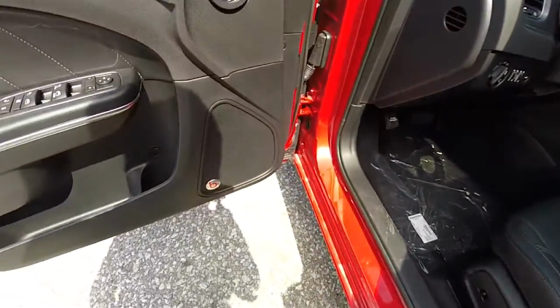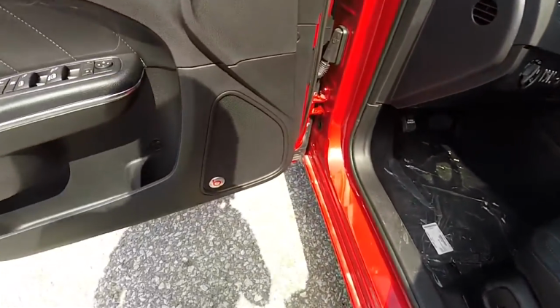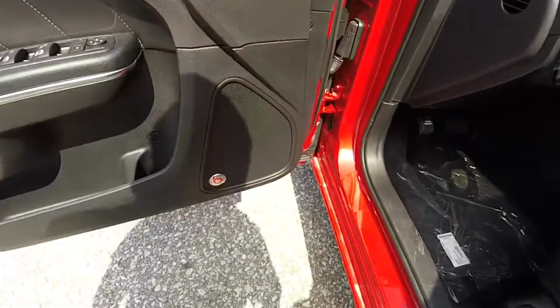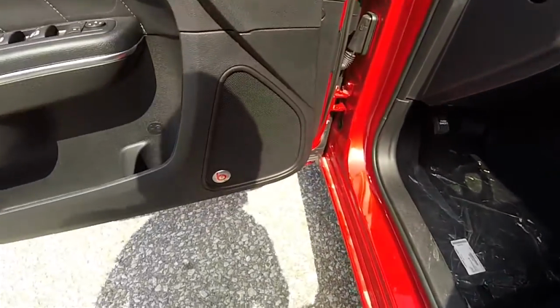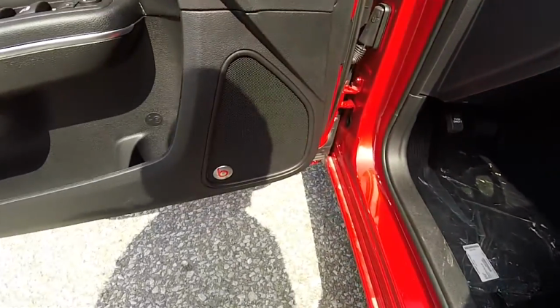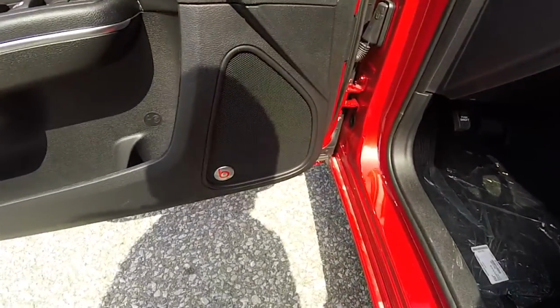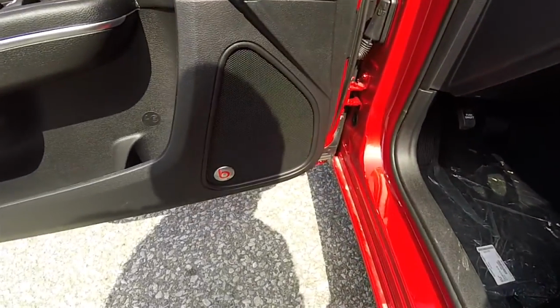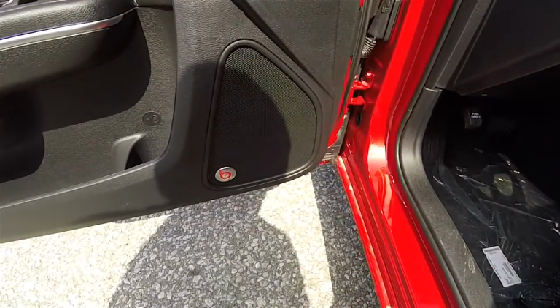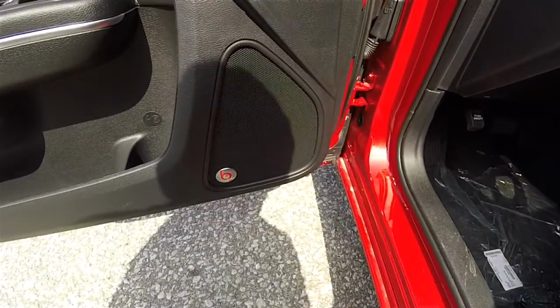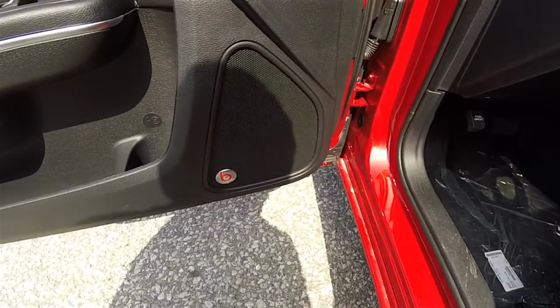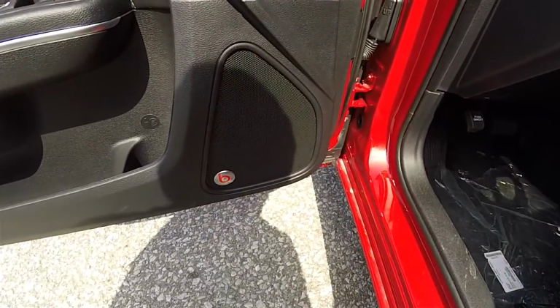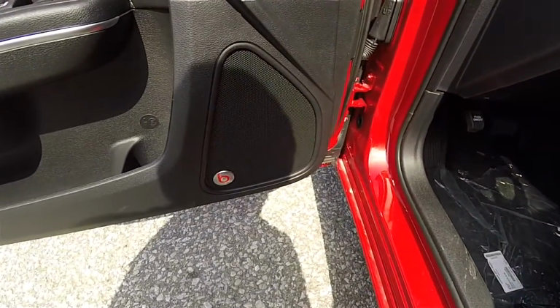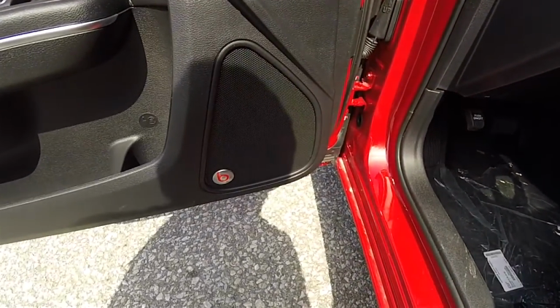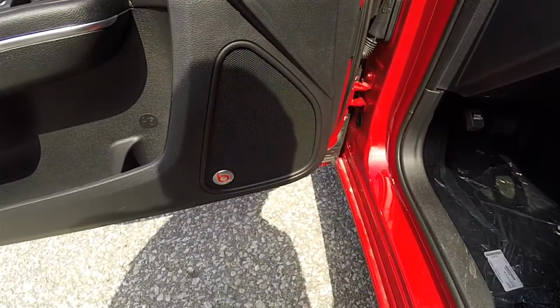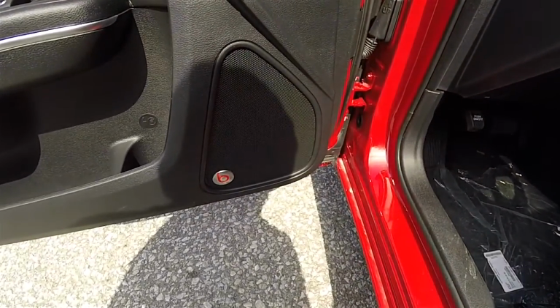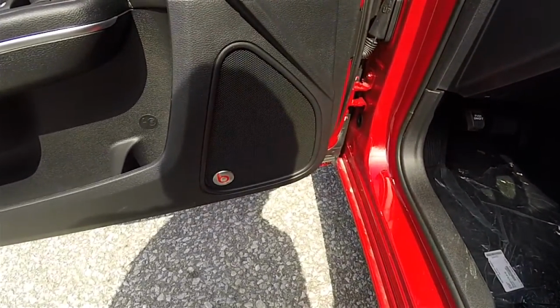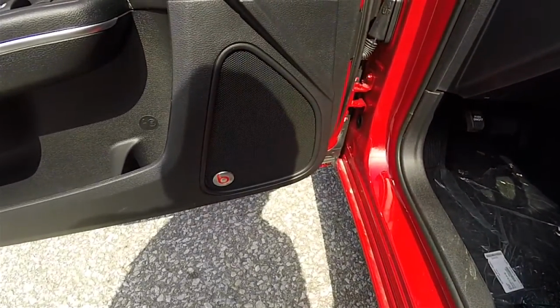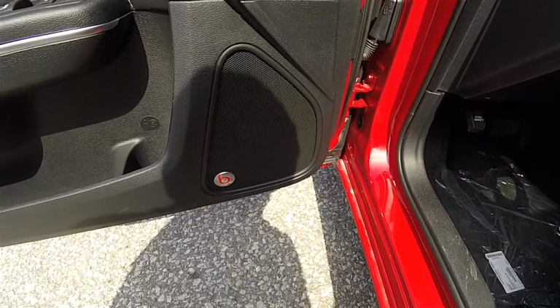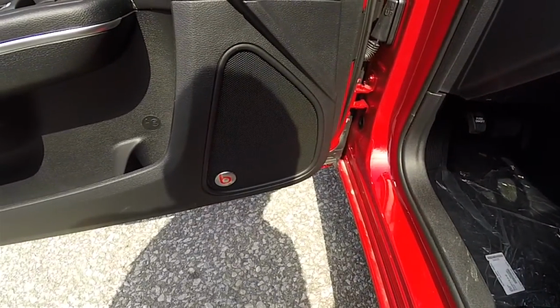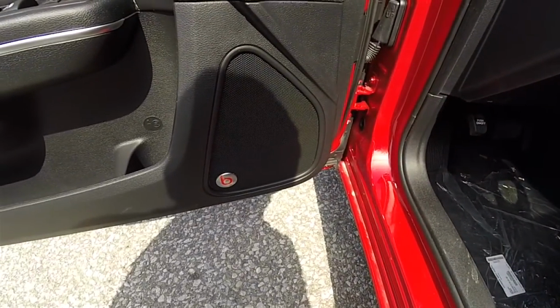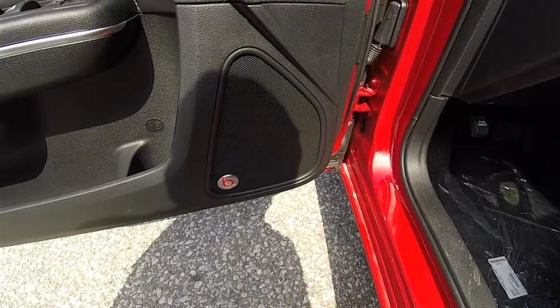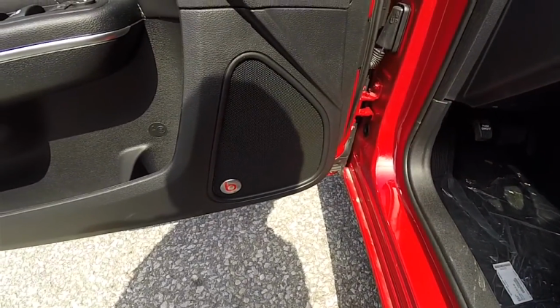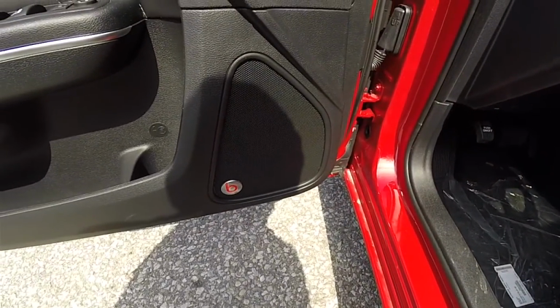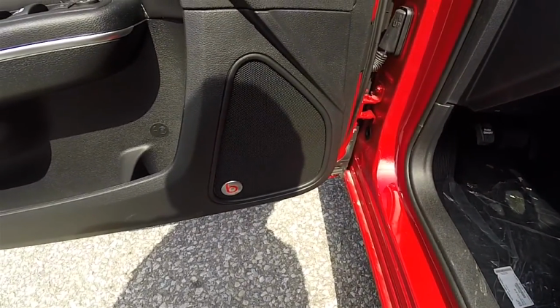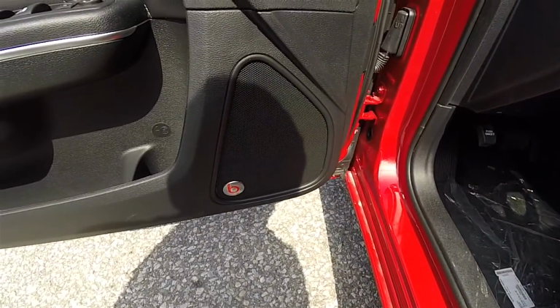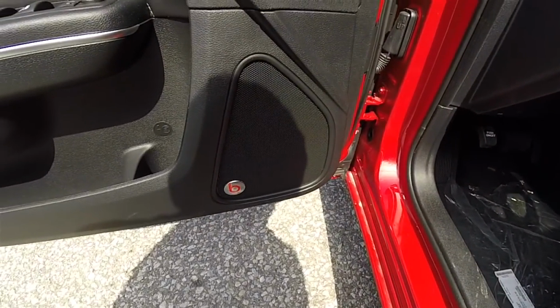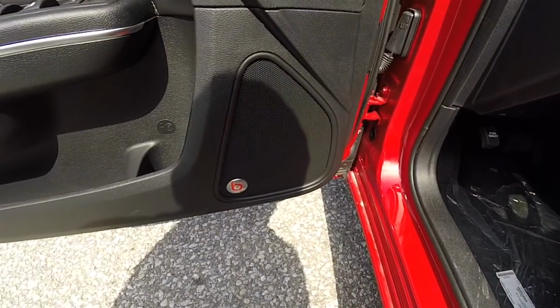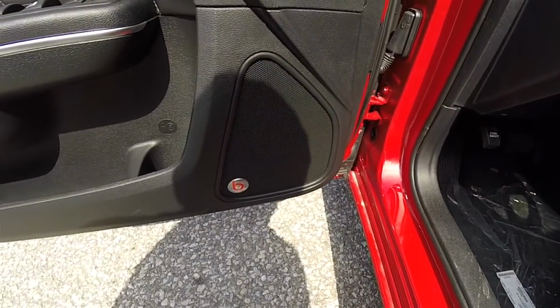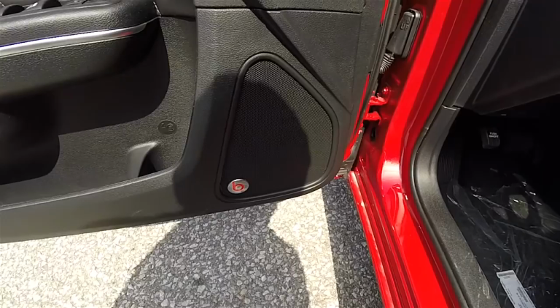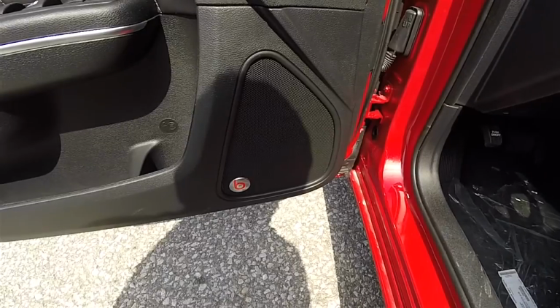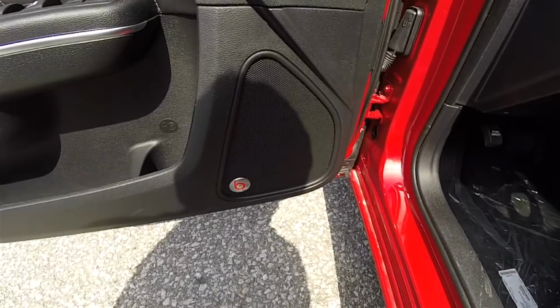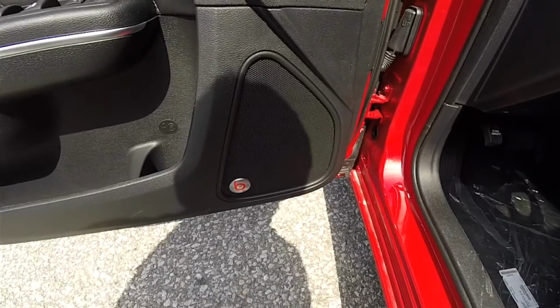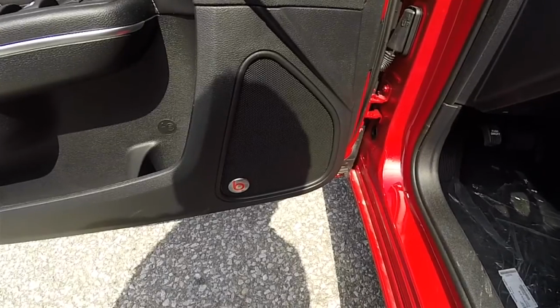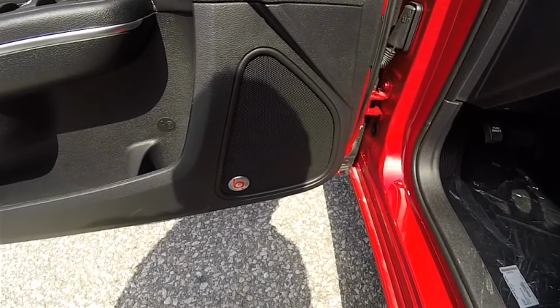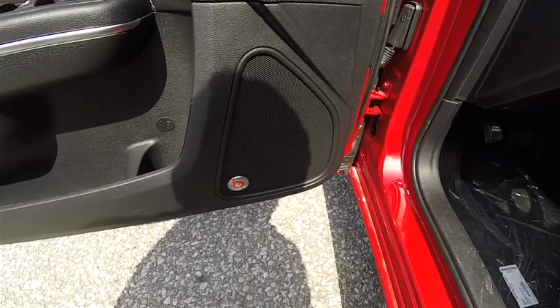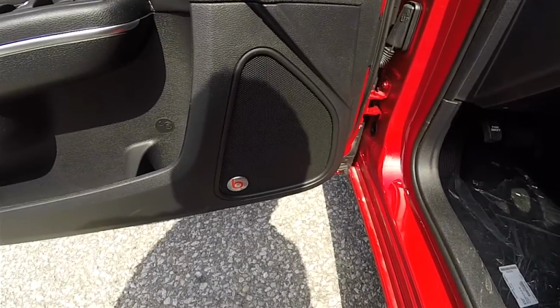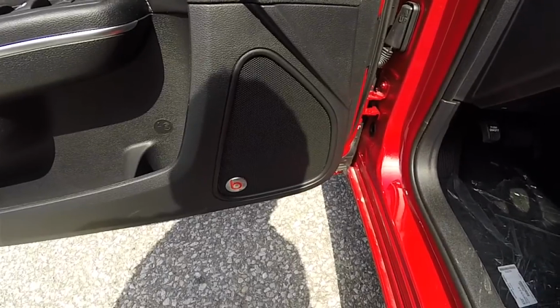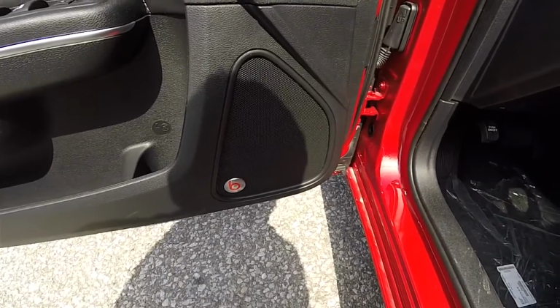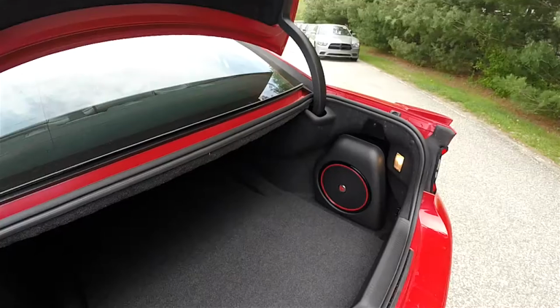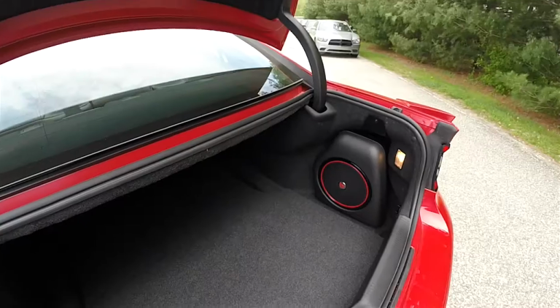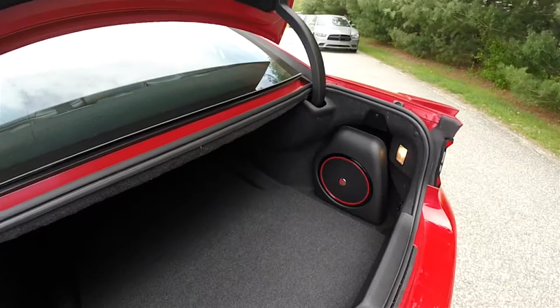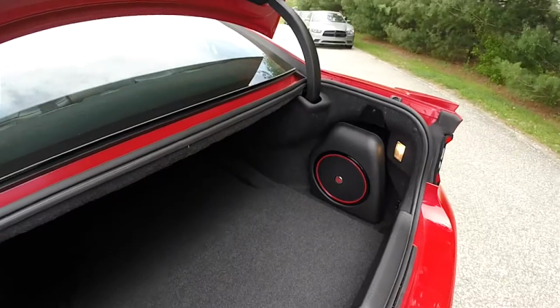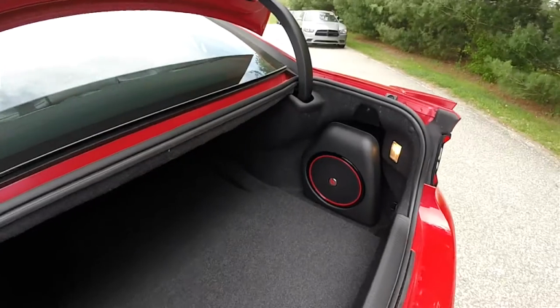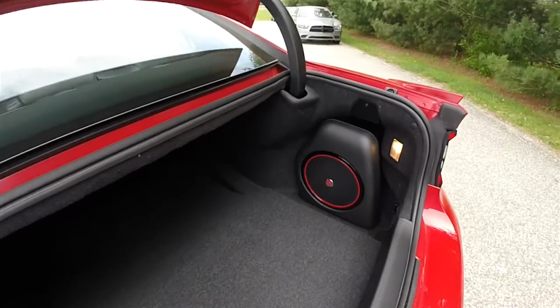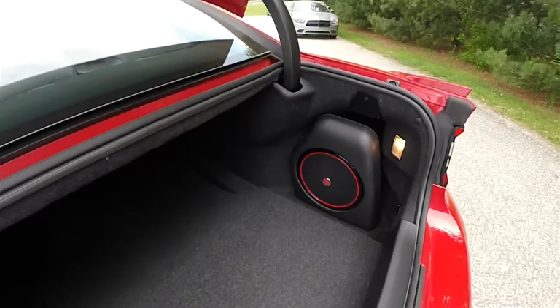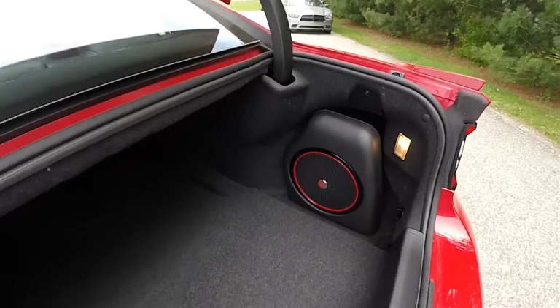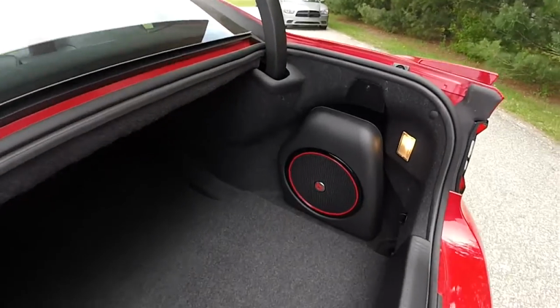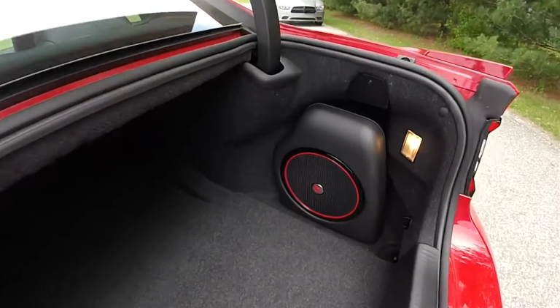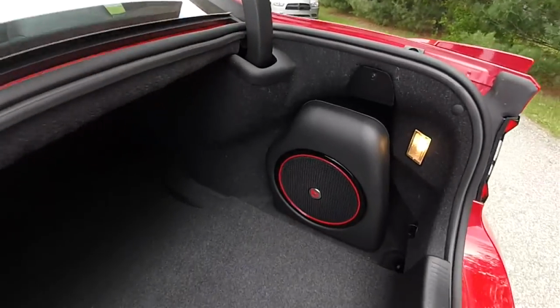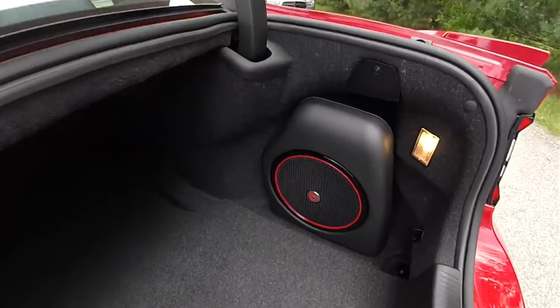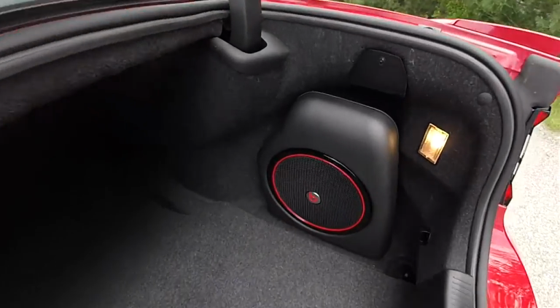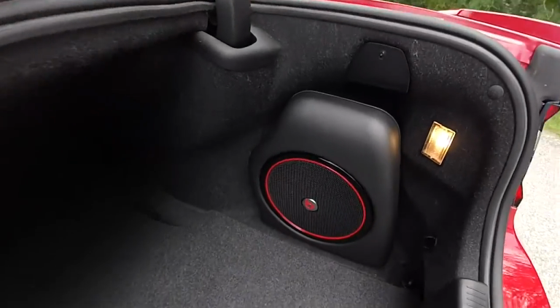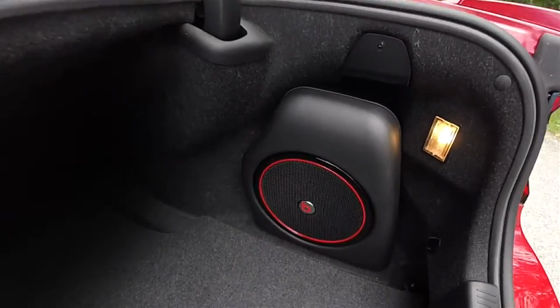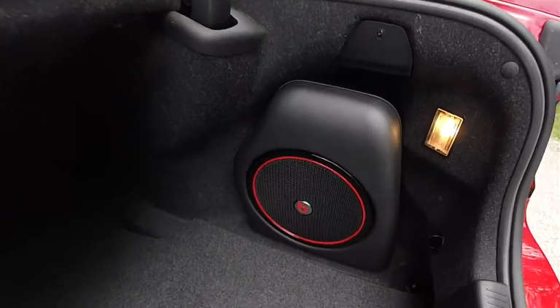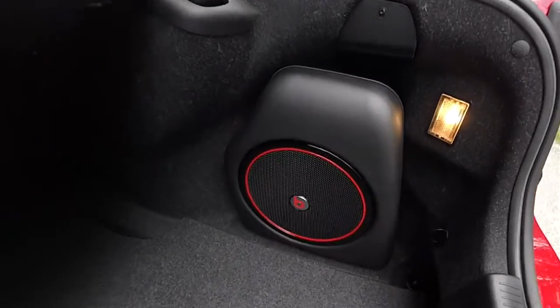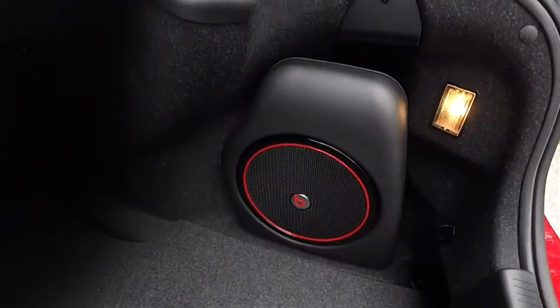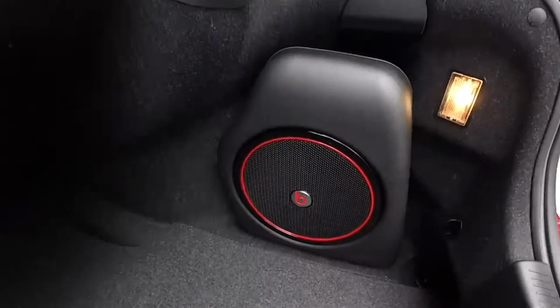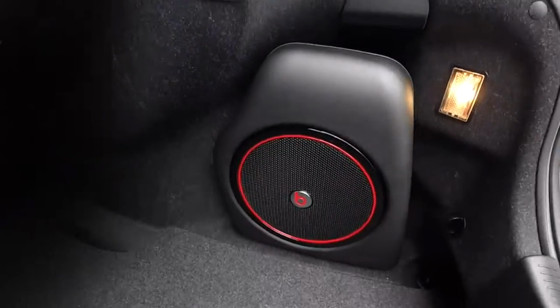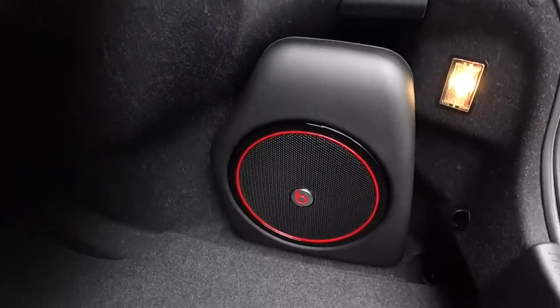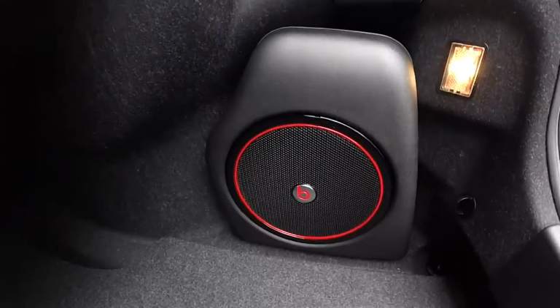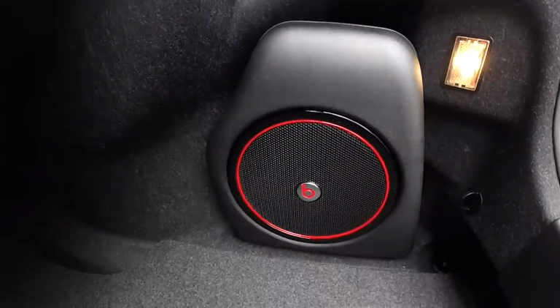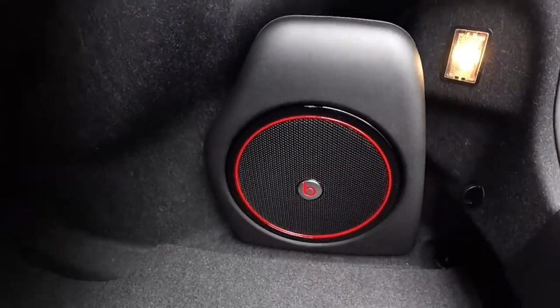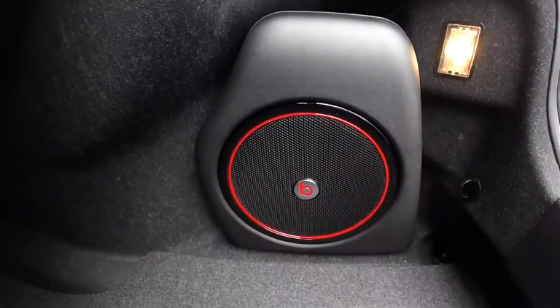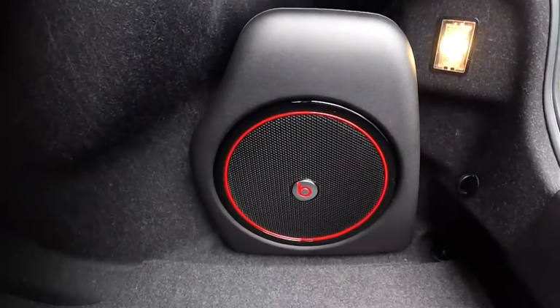This vehicle does have the Beats premium audio system. It is a 10-speaker, 552-watt sound system with a trunk-mounted subwoofer.